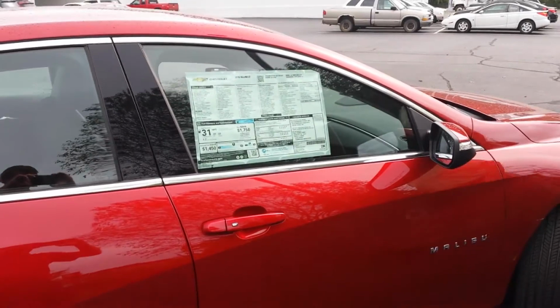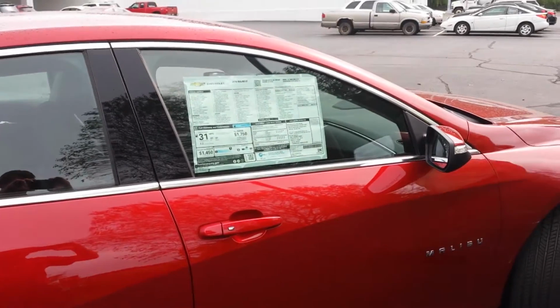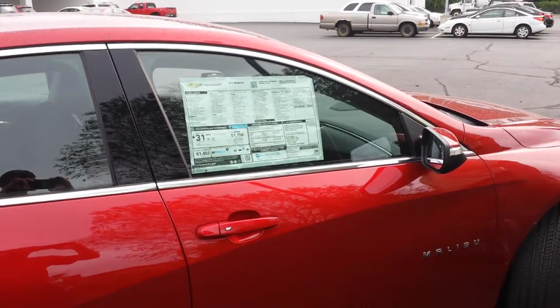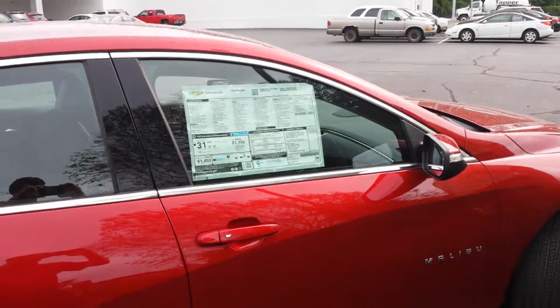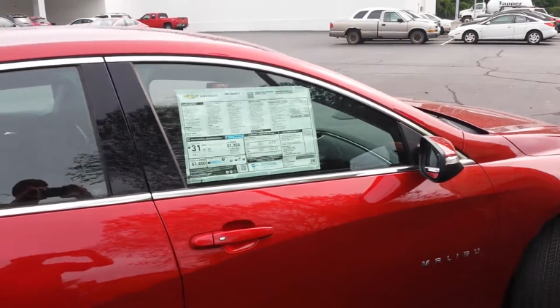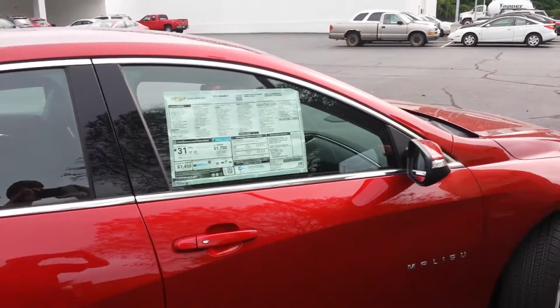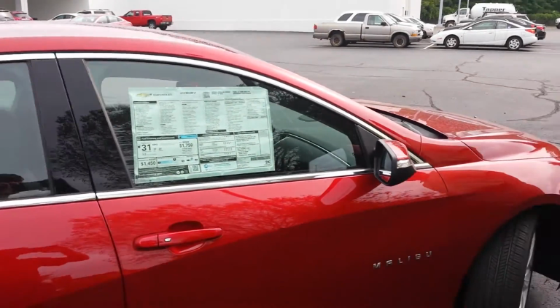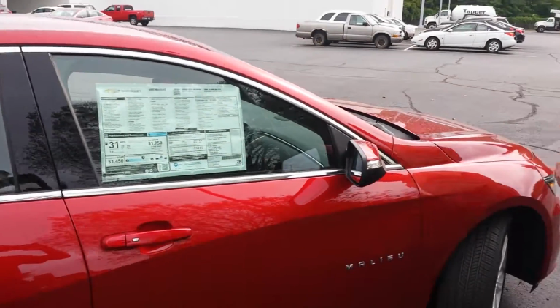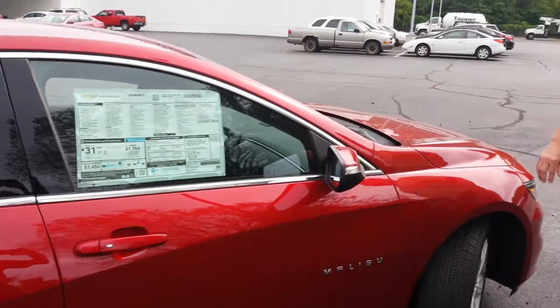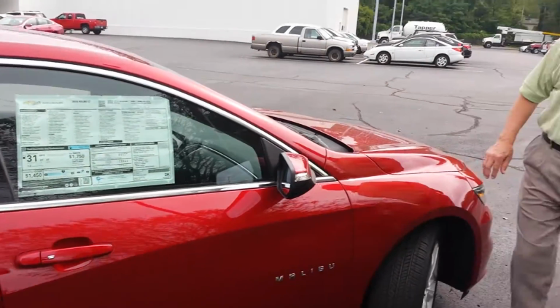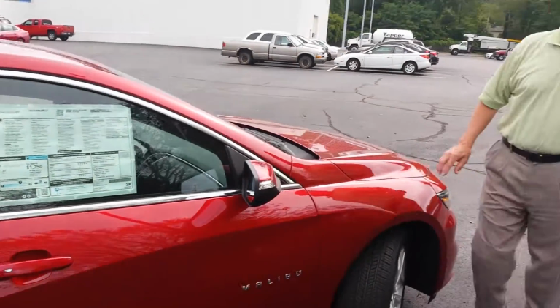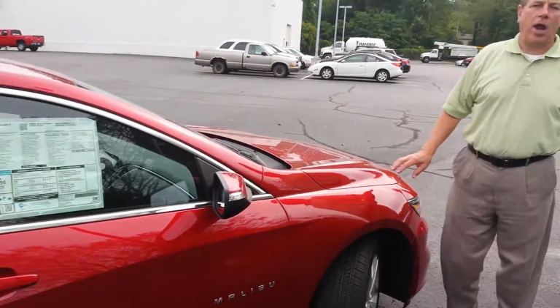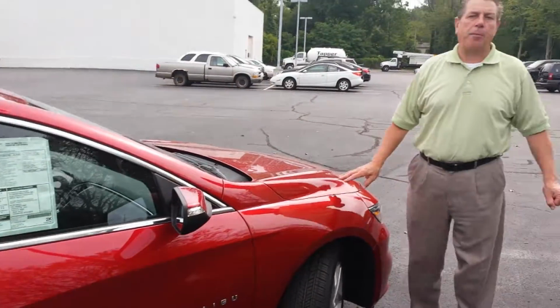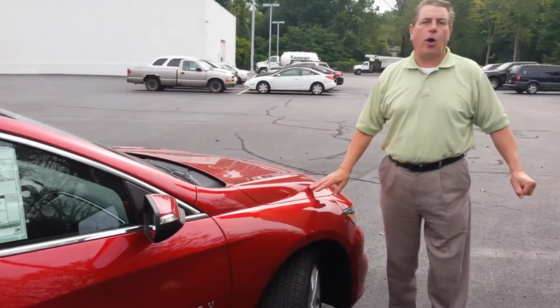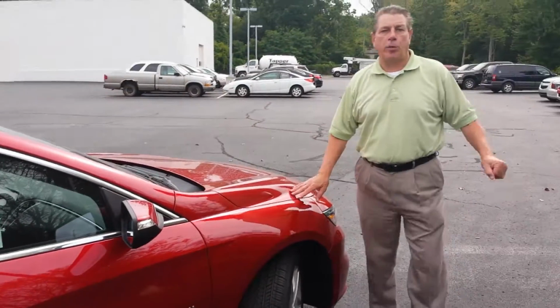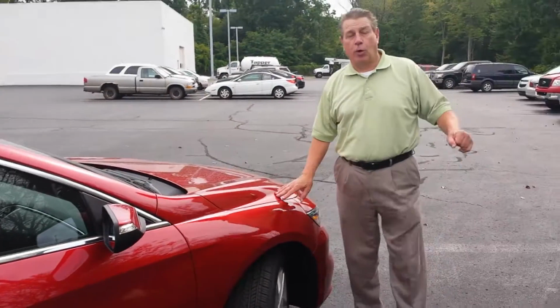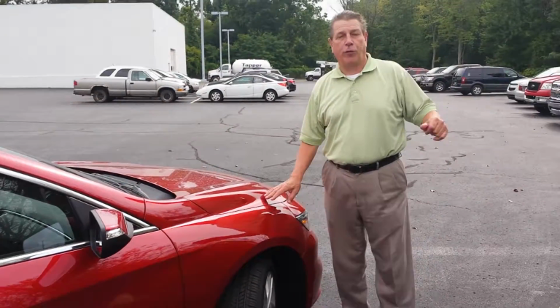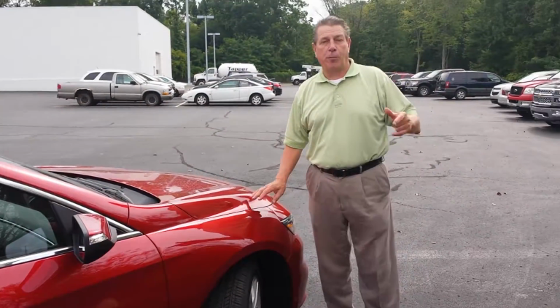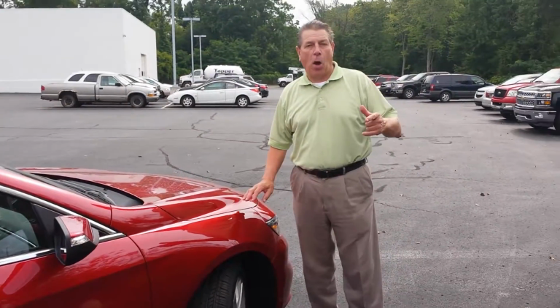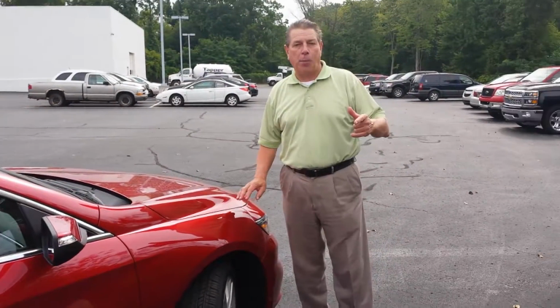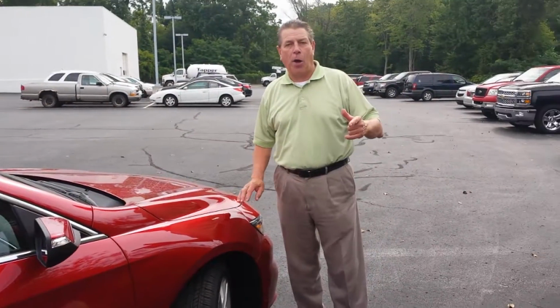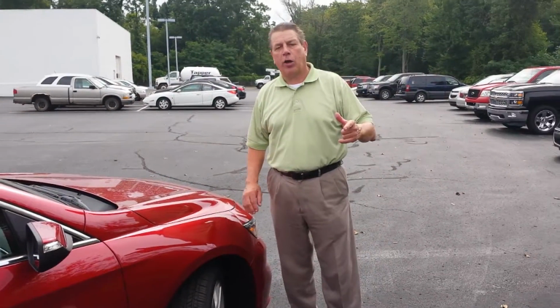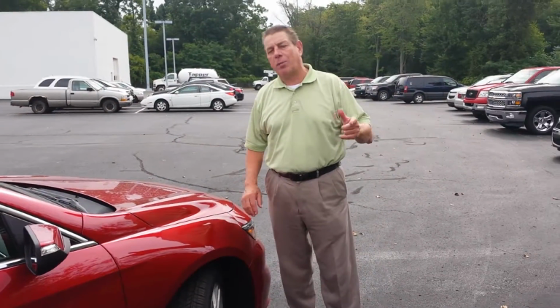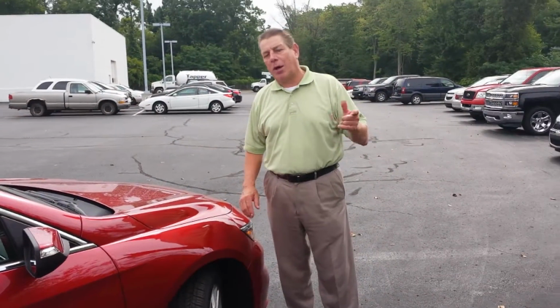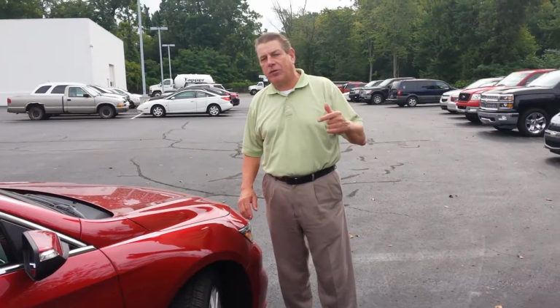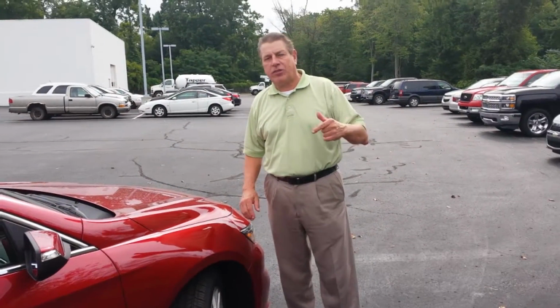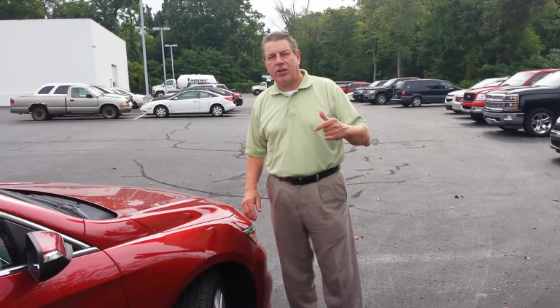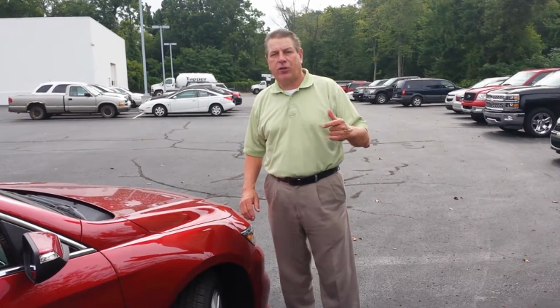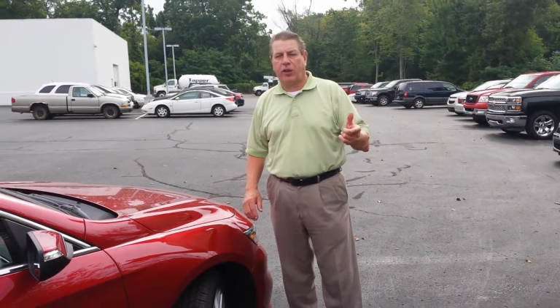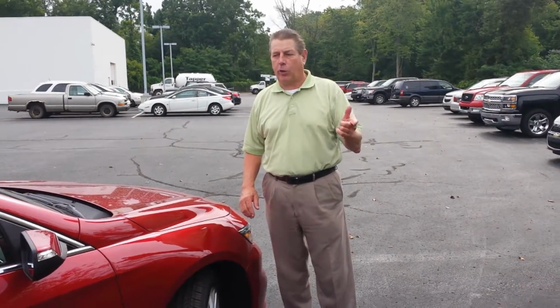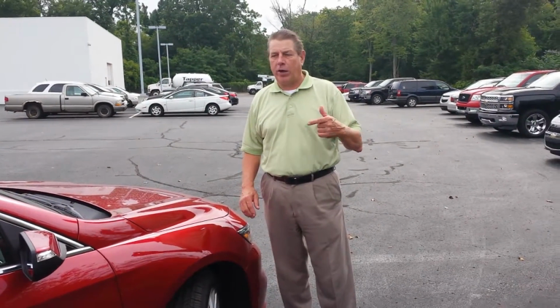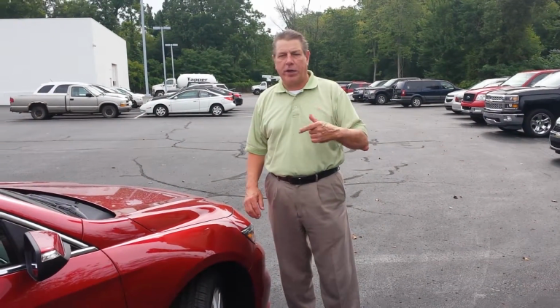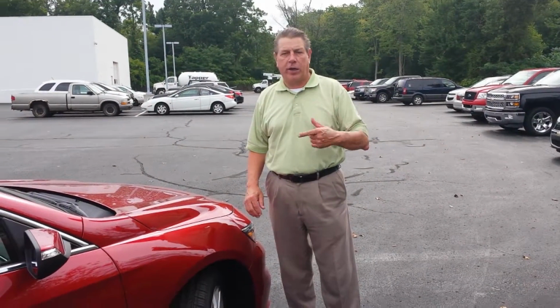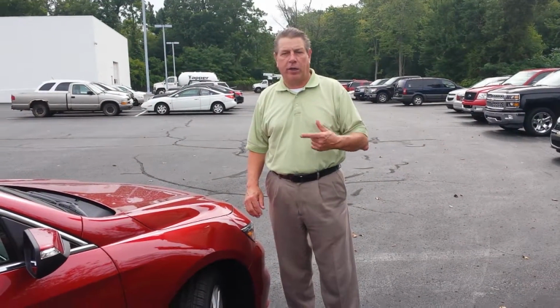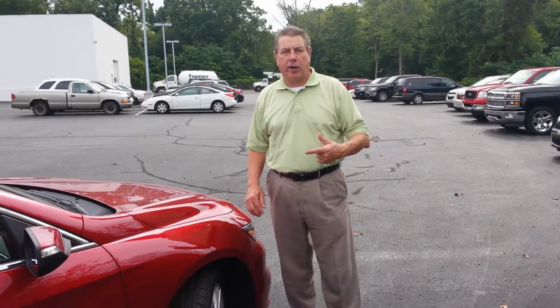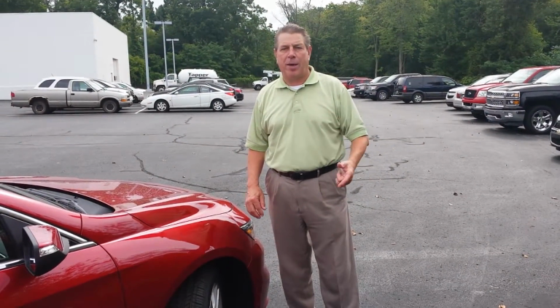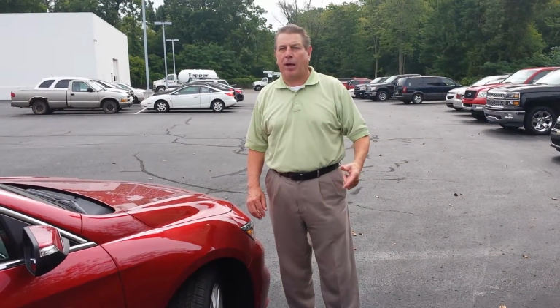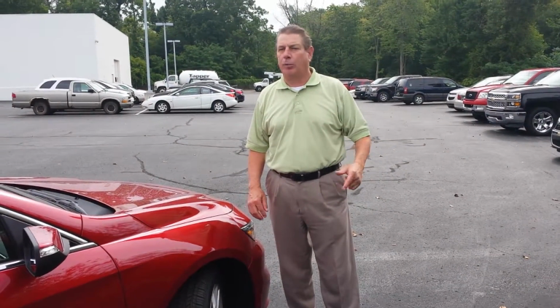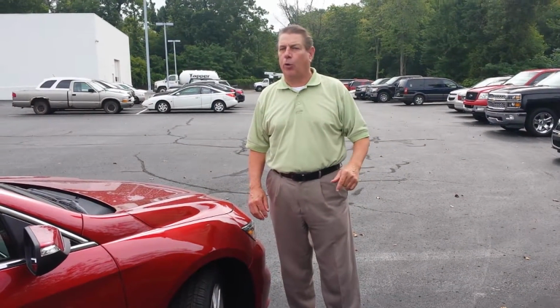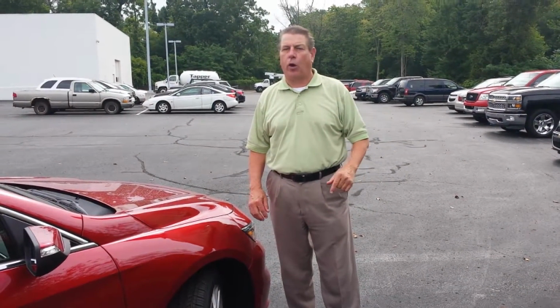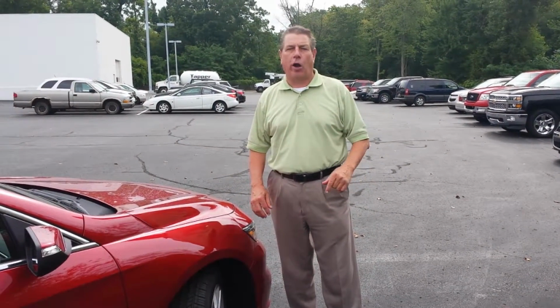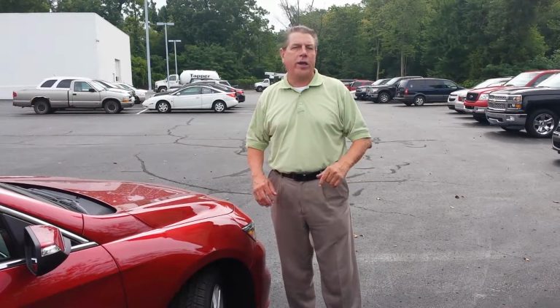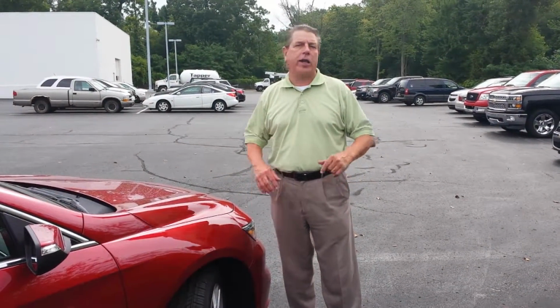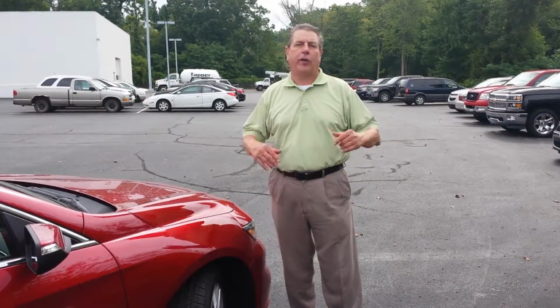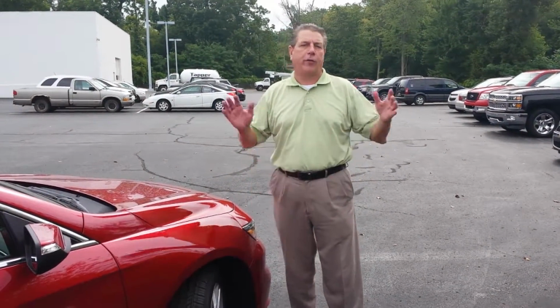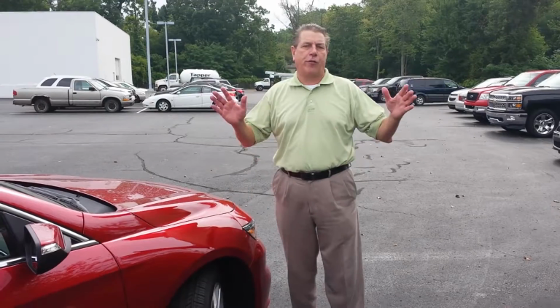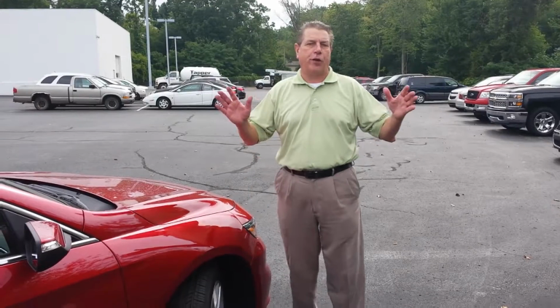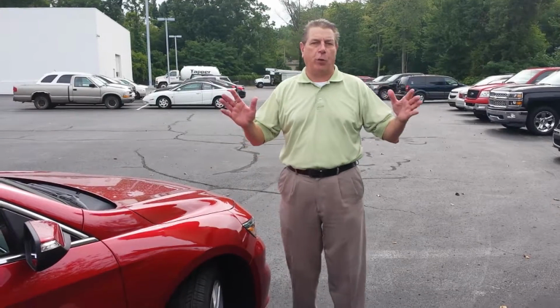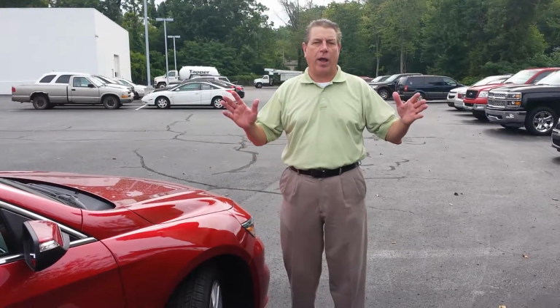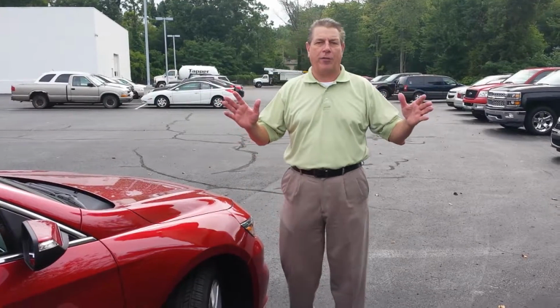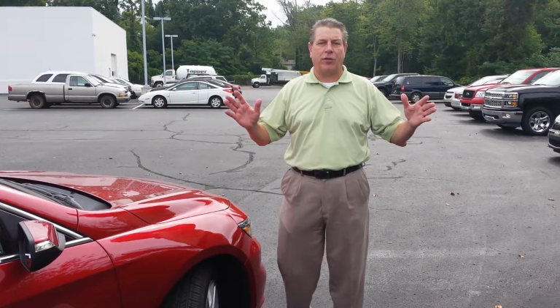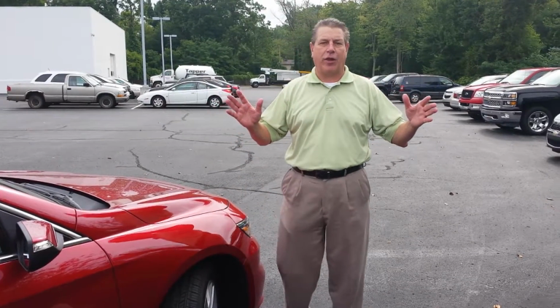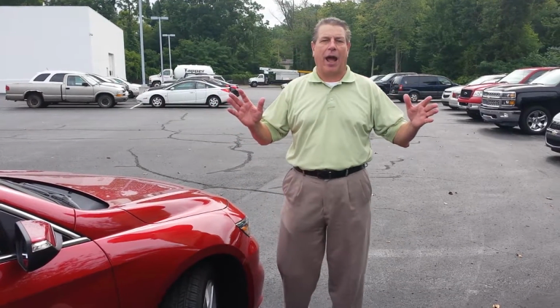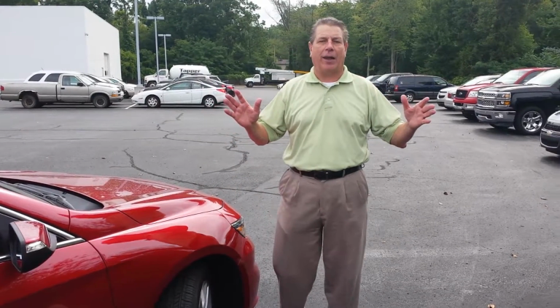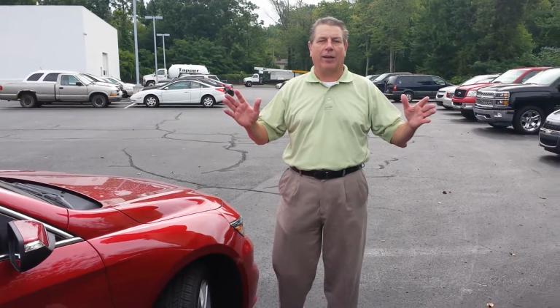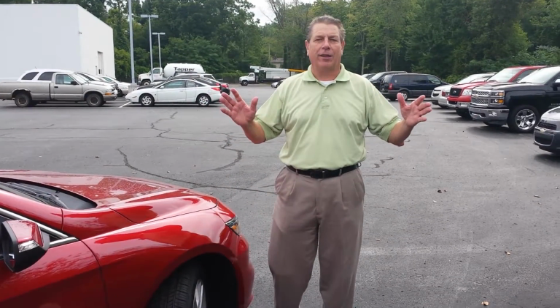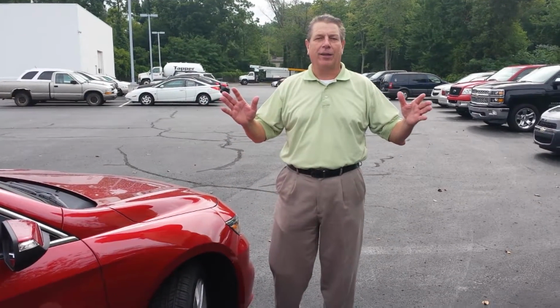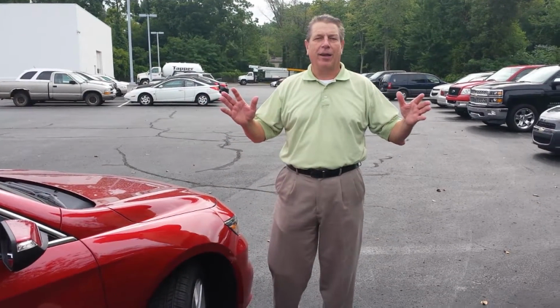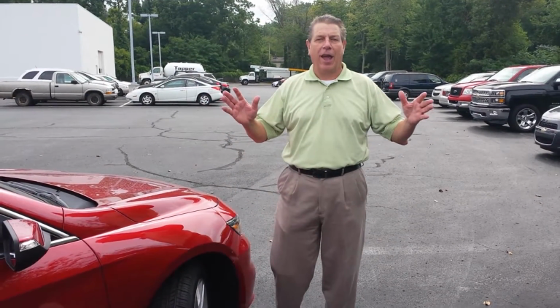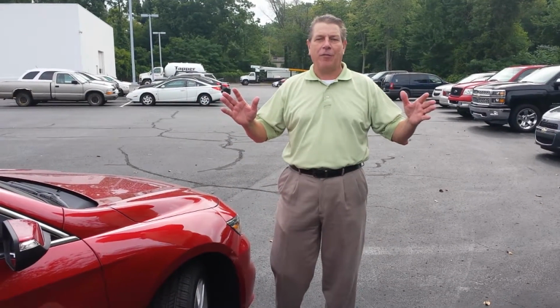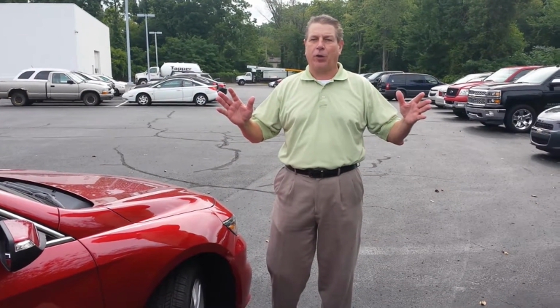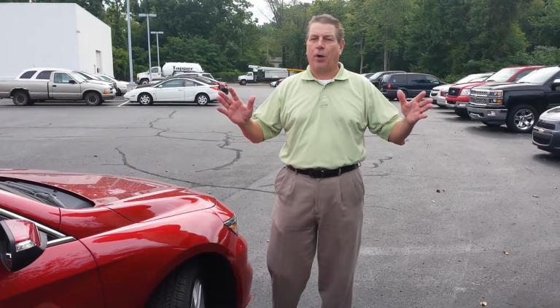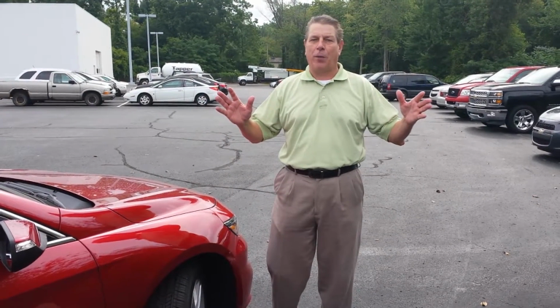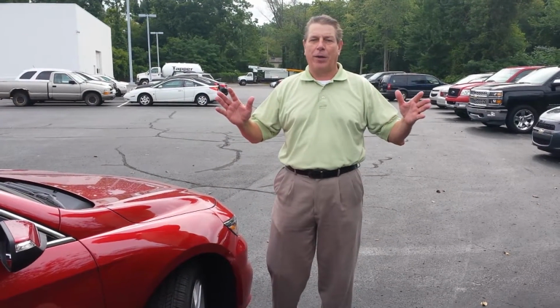Again, this is Marty from Tapper Automotive in Pawpaw. Come out and see us, get a great deal on a Malibu or any other vehicle we have in stock. Have a great one.